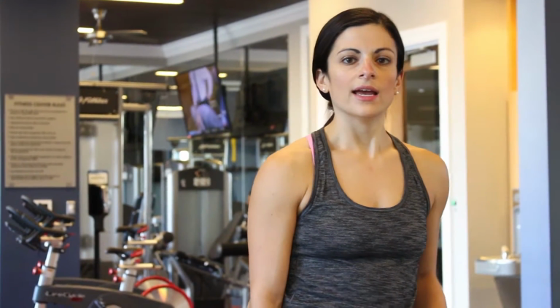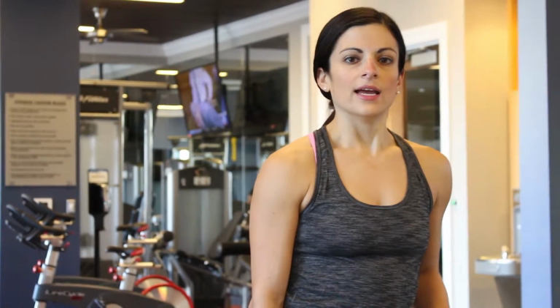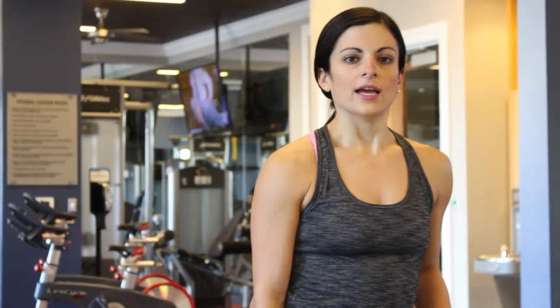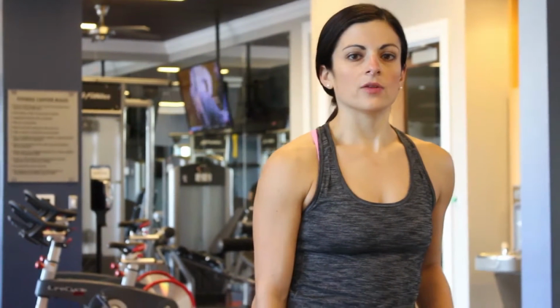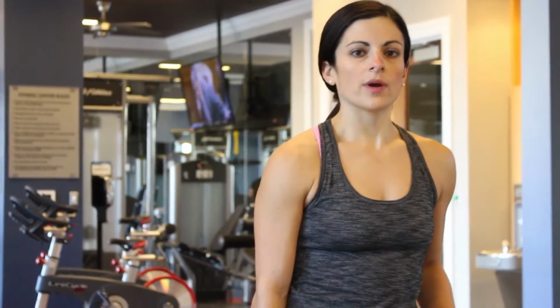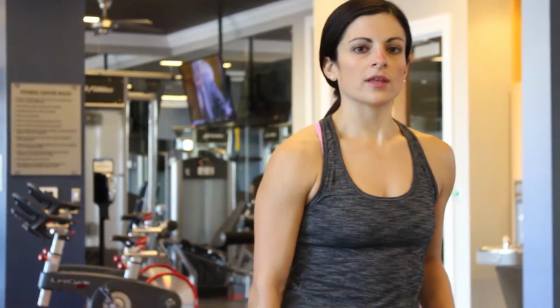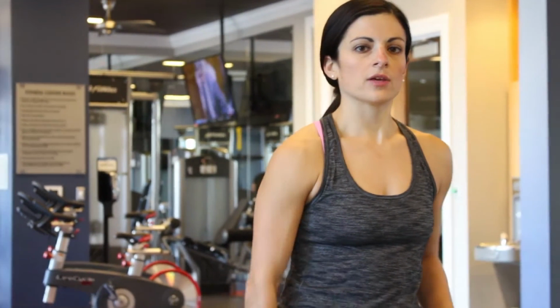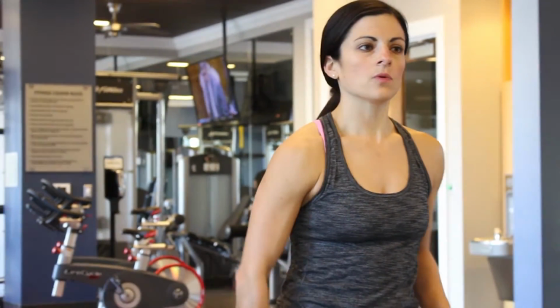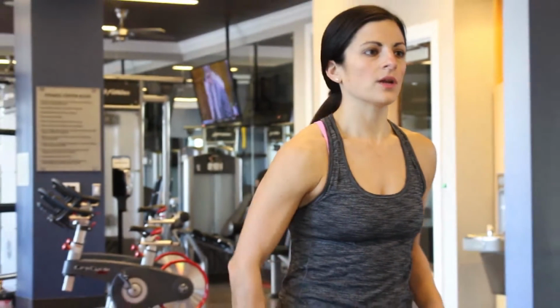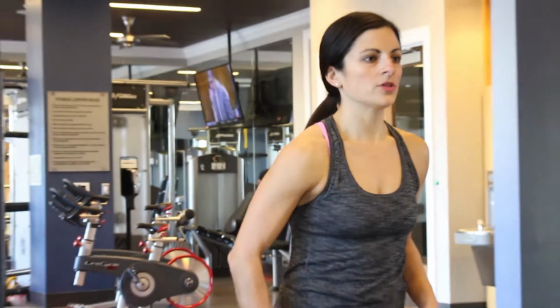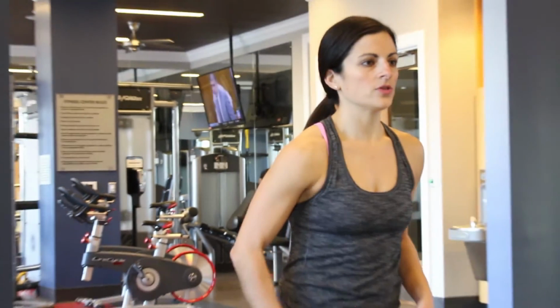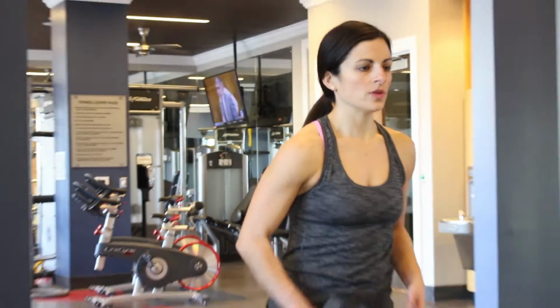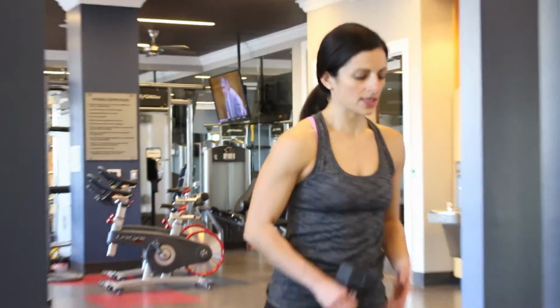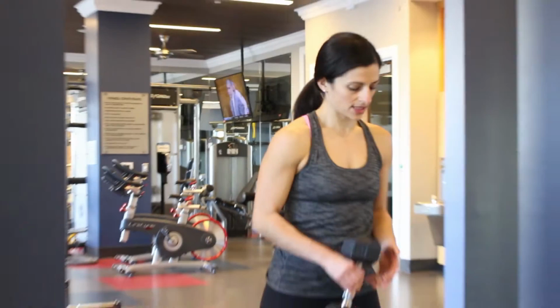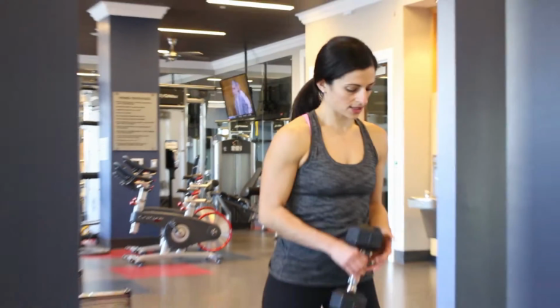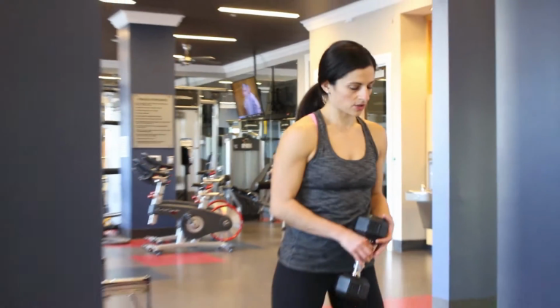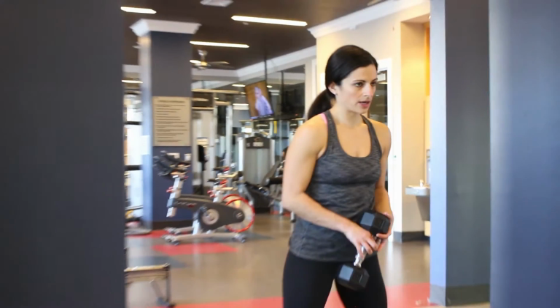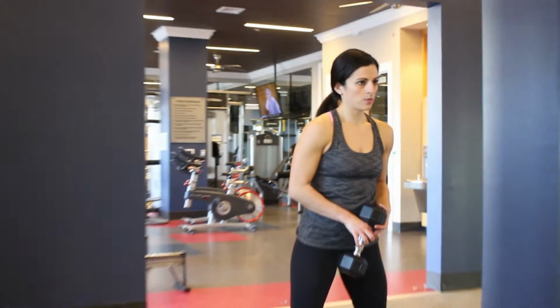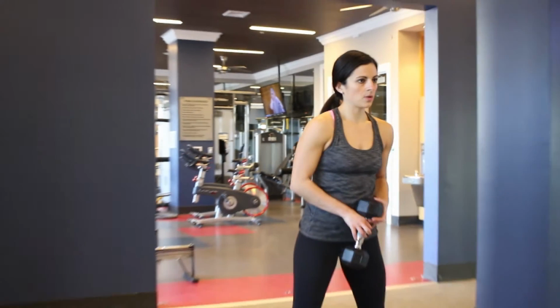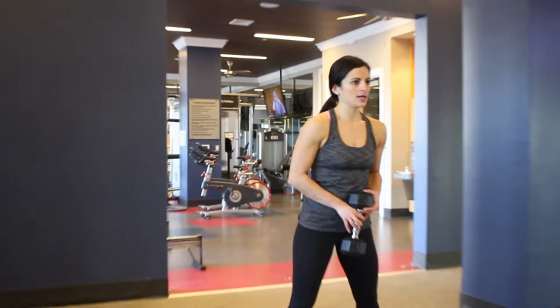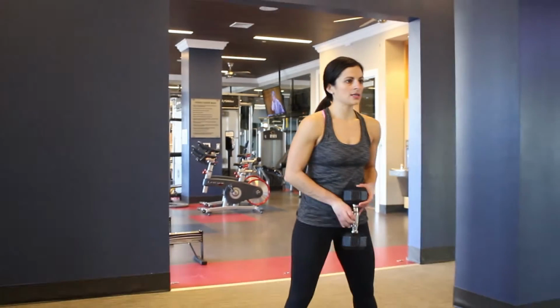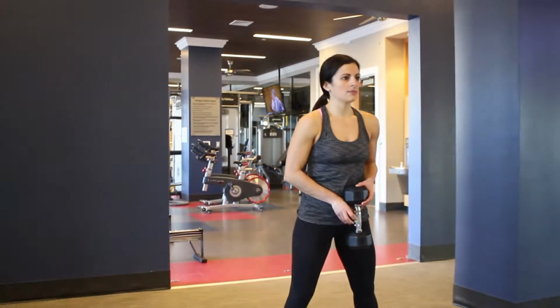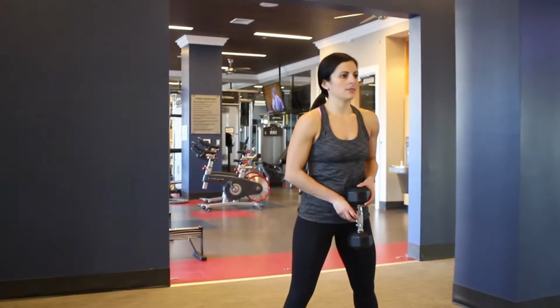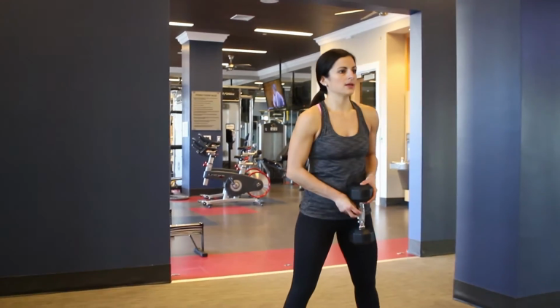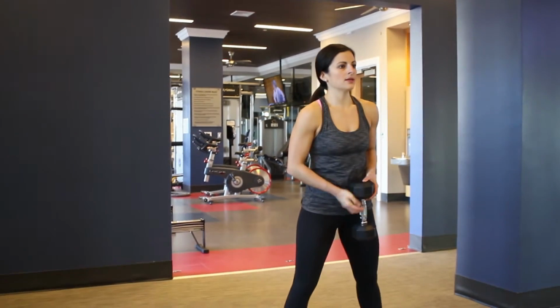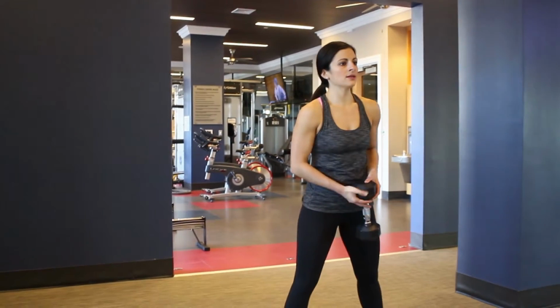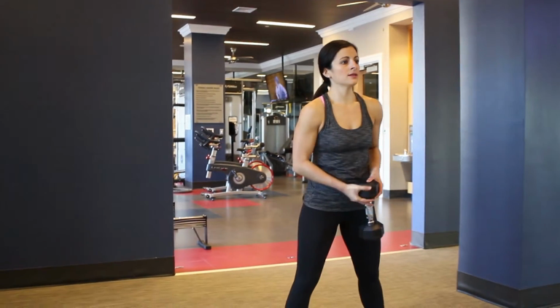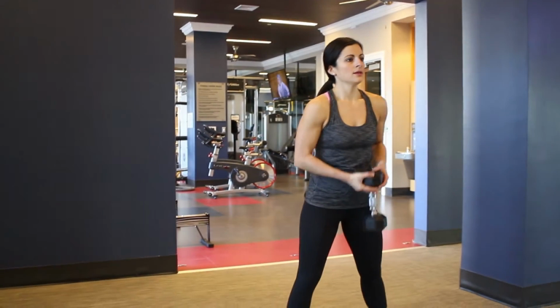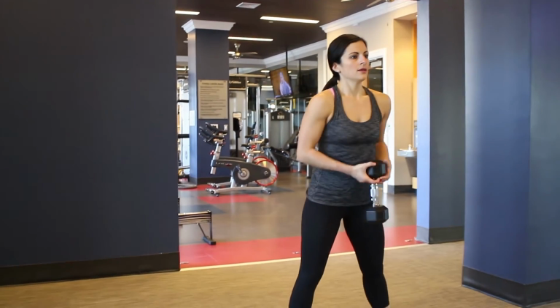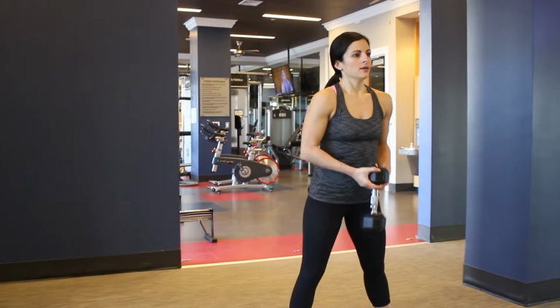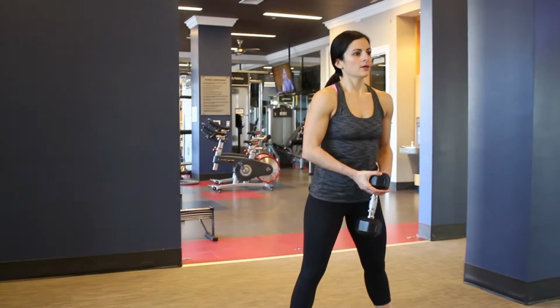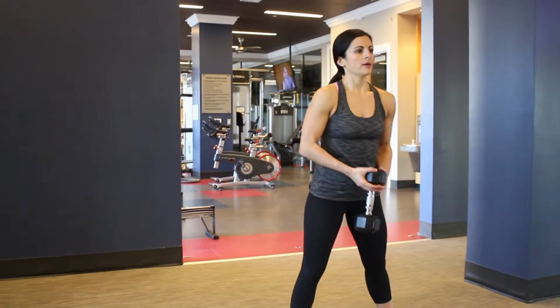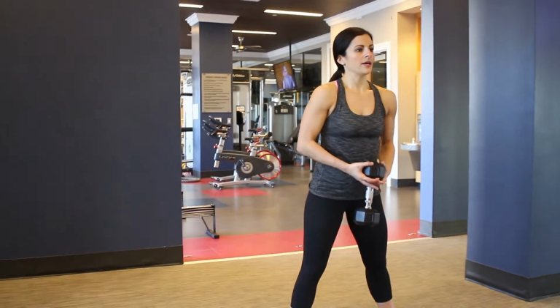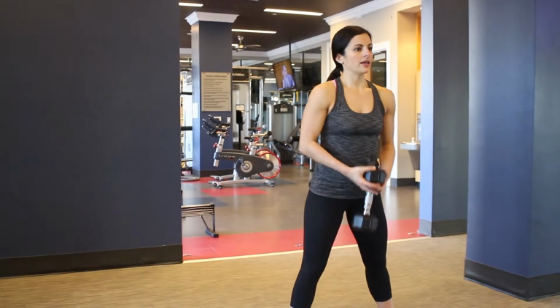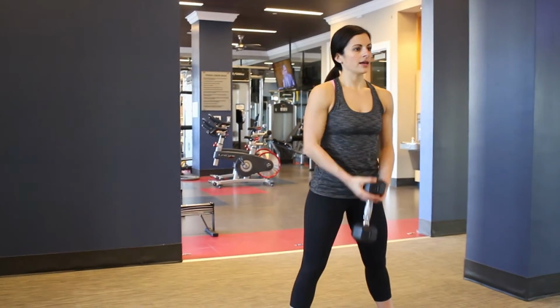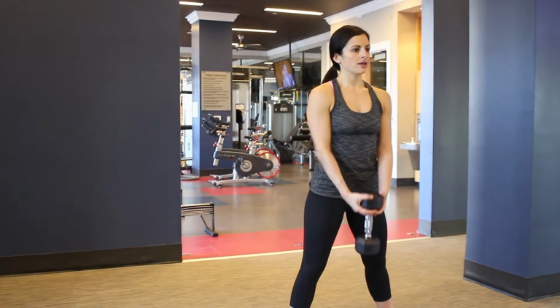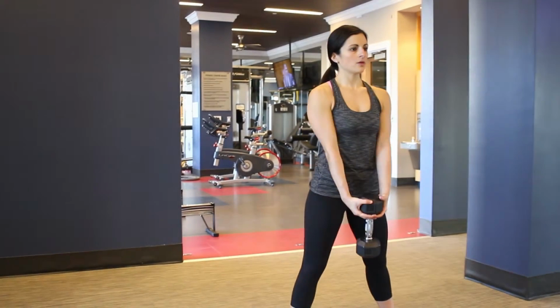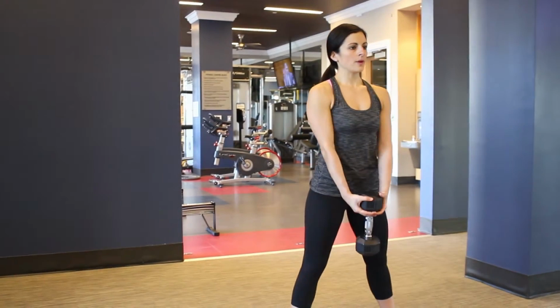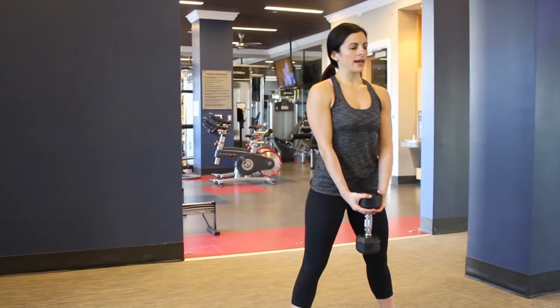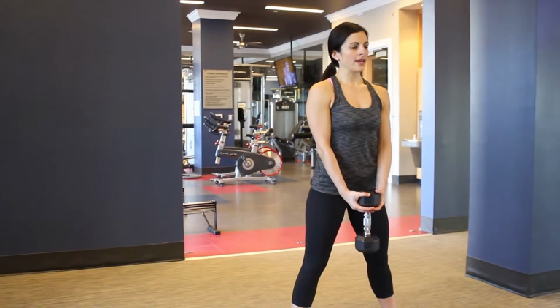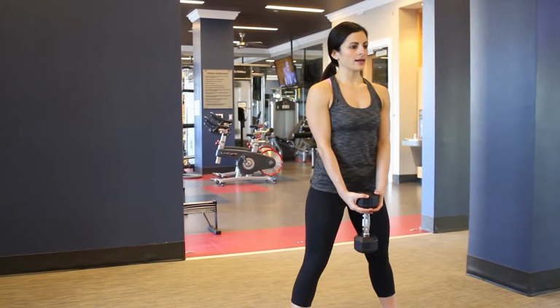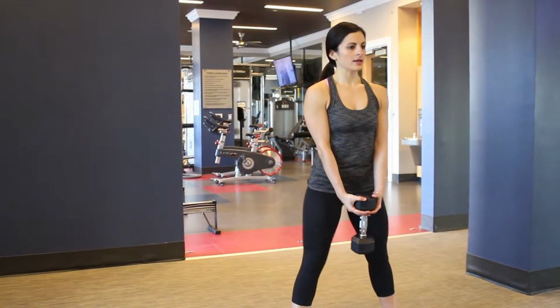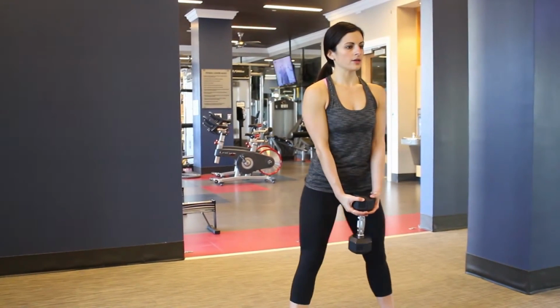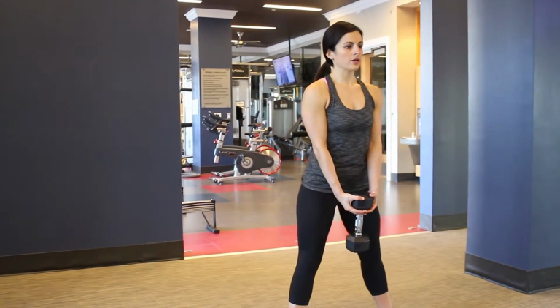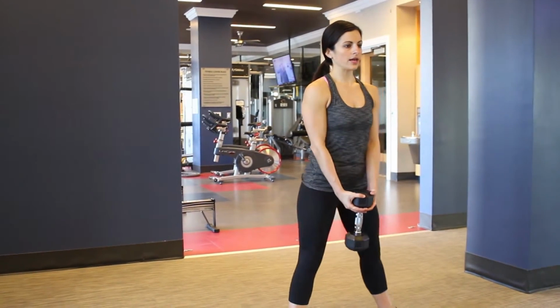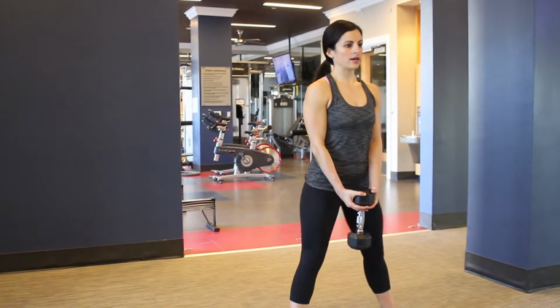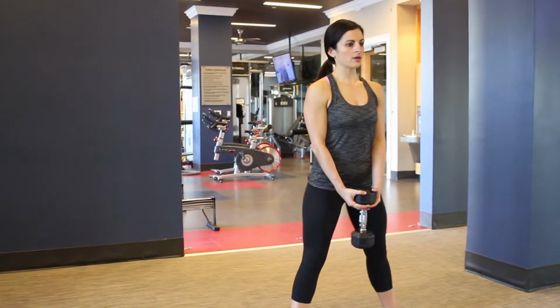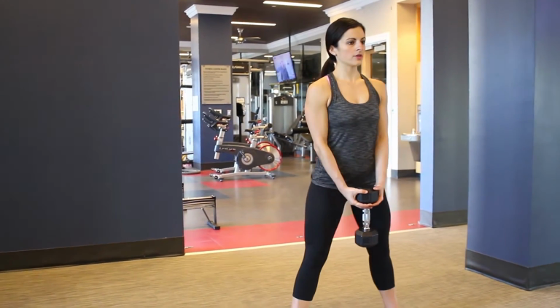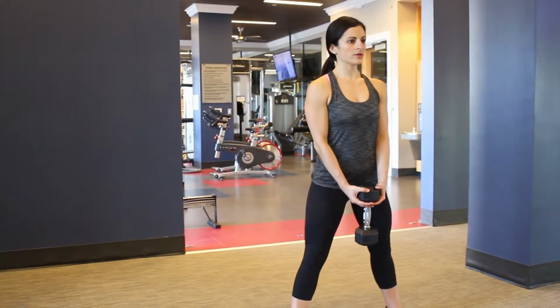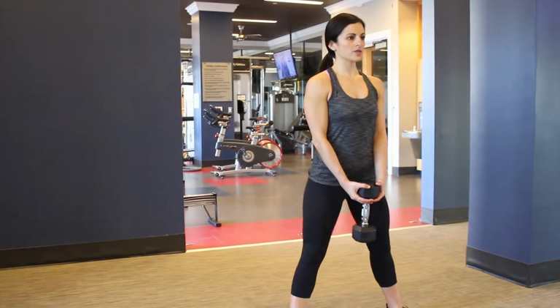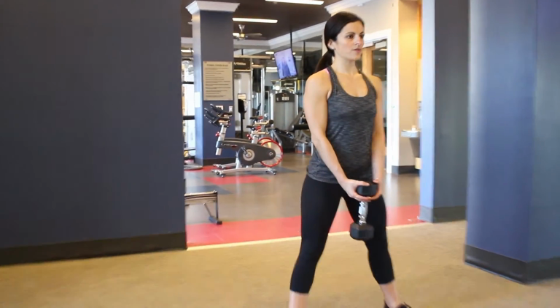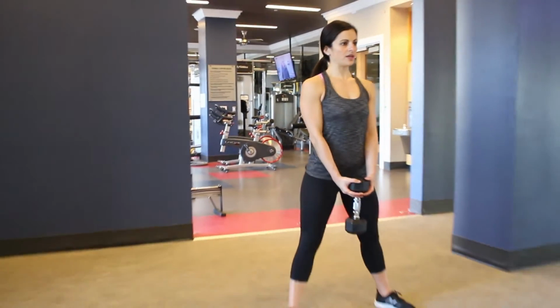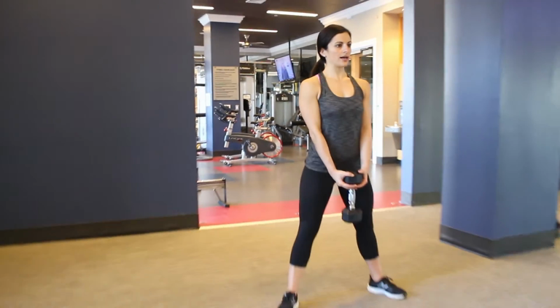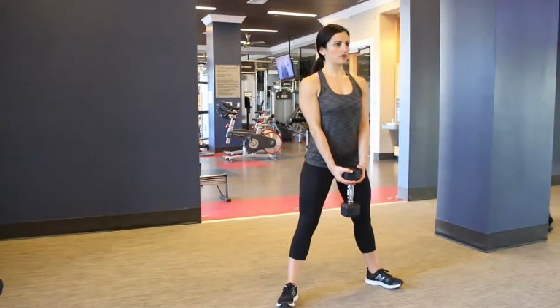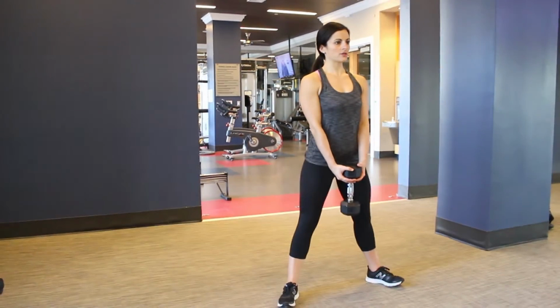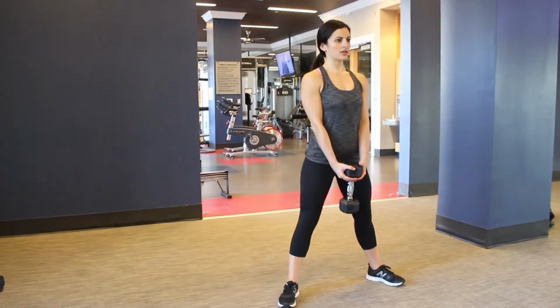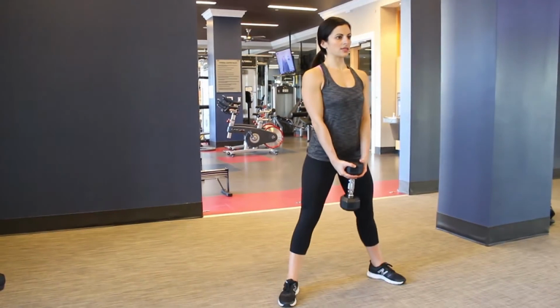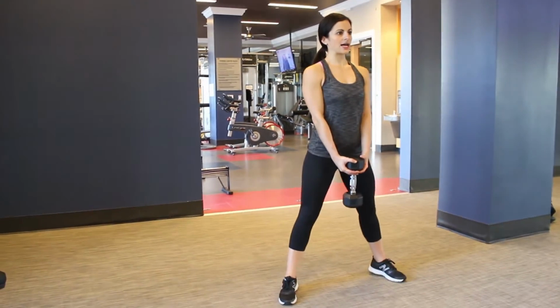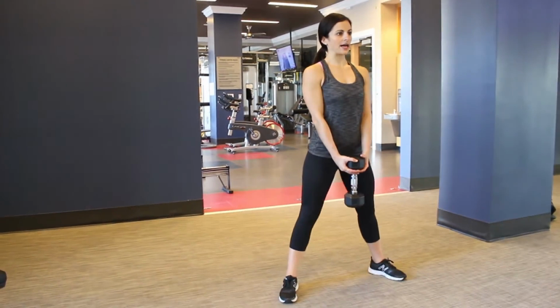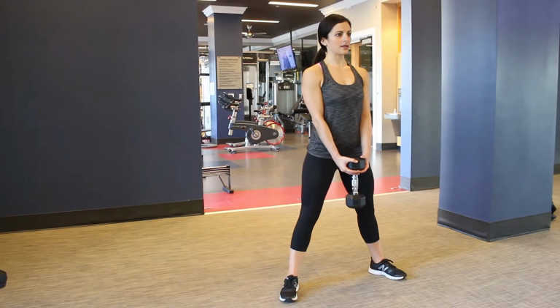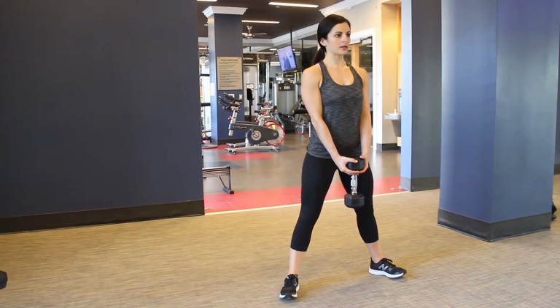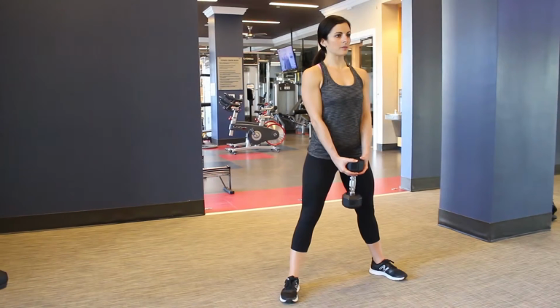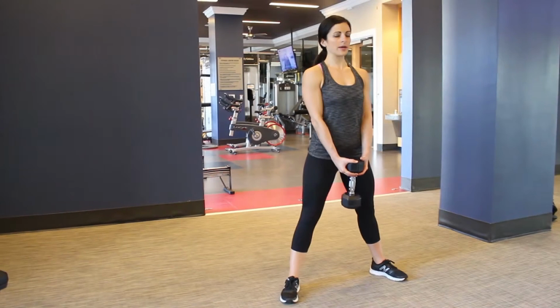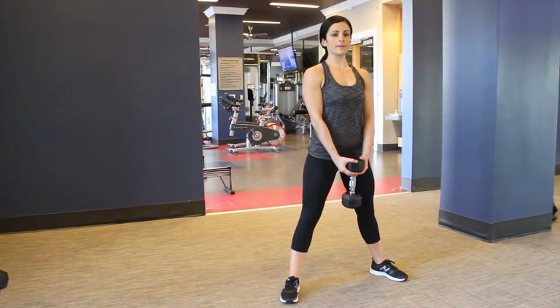The way that you'll want to do this is grab one dumbbell by the head of the weight, and you can angle those feet out to the side a little bit.